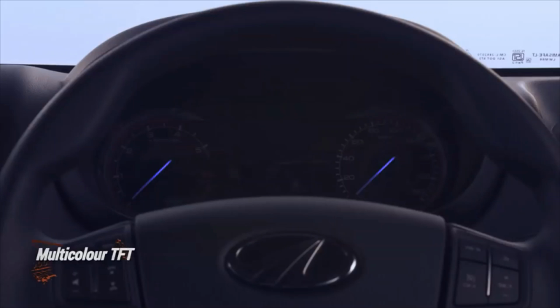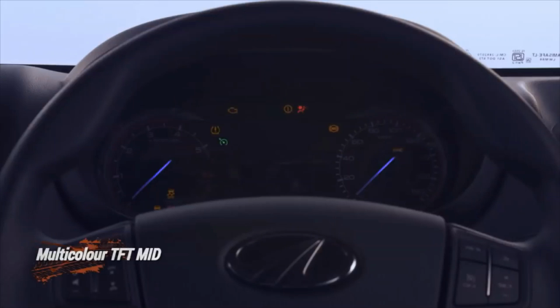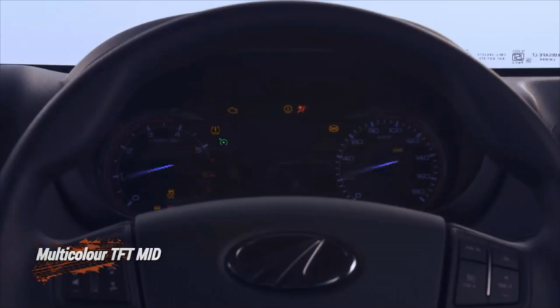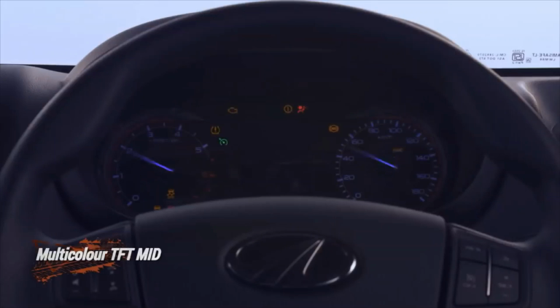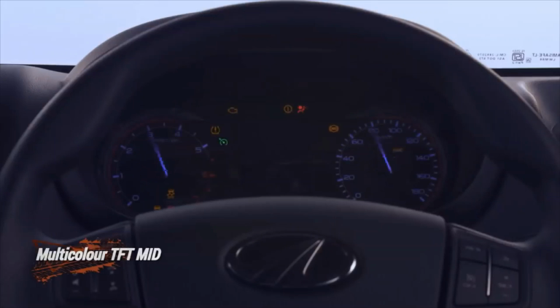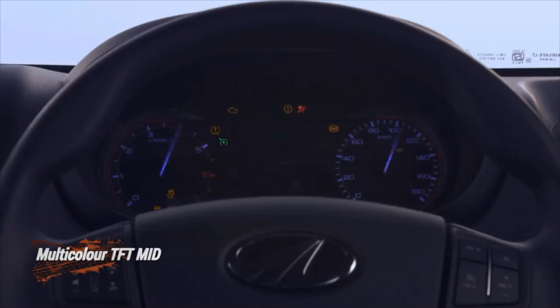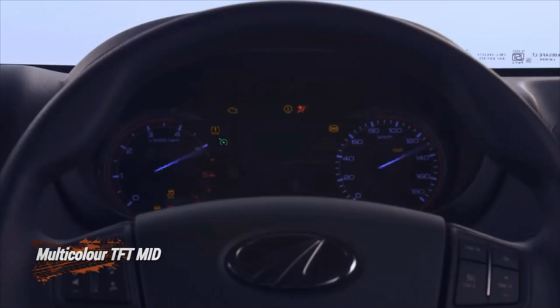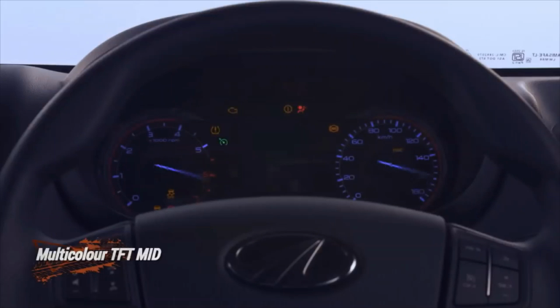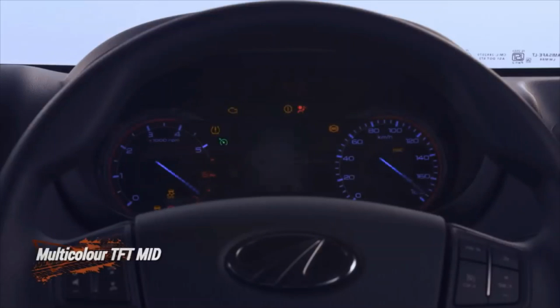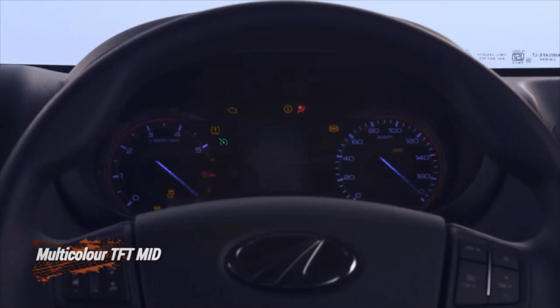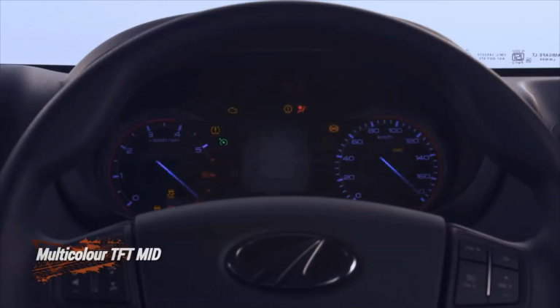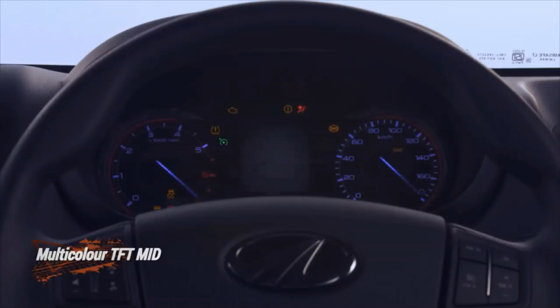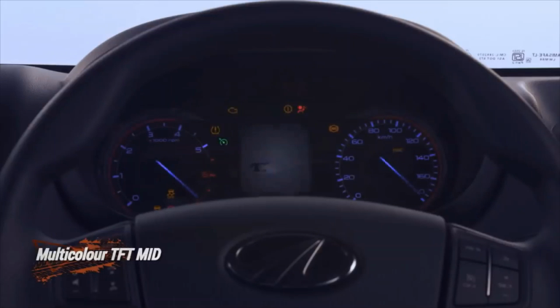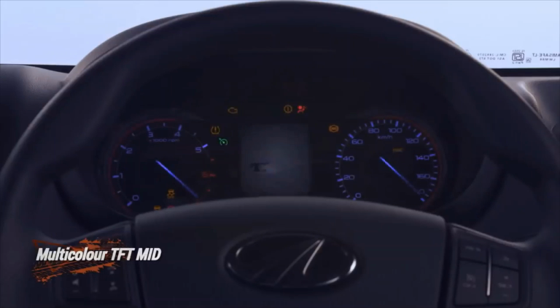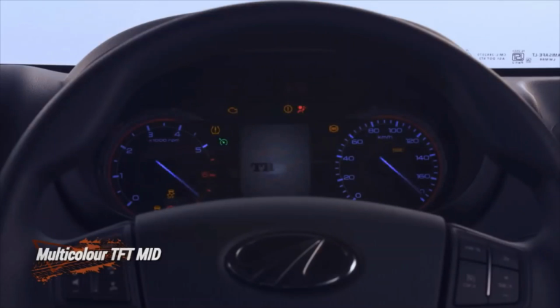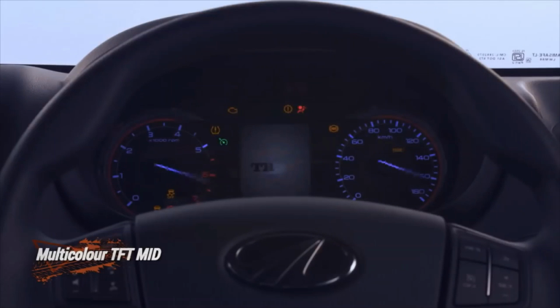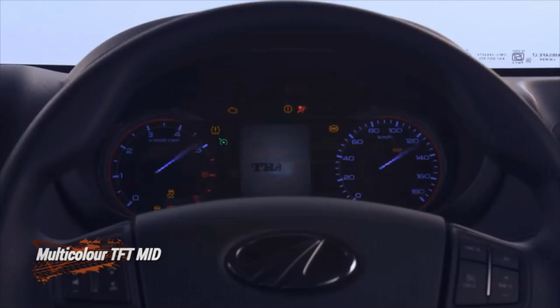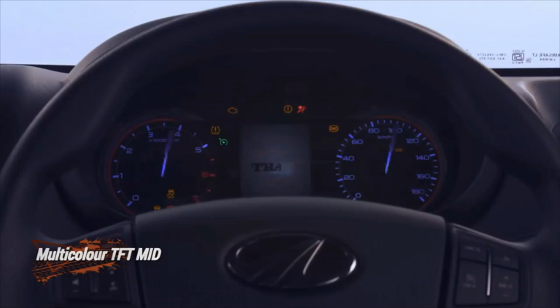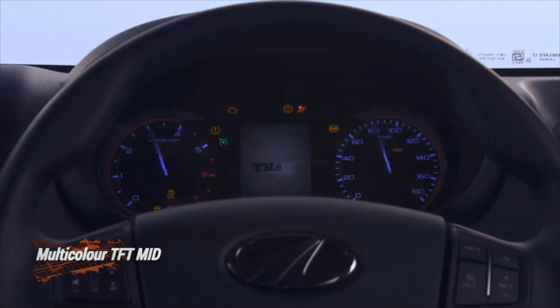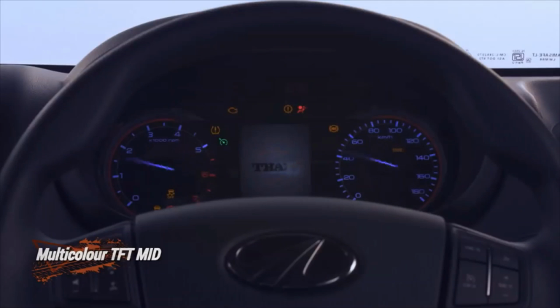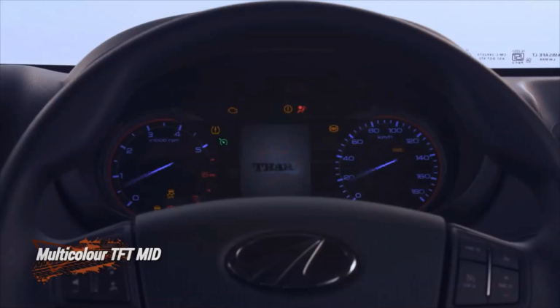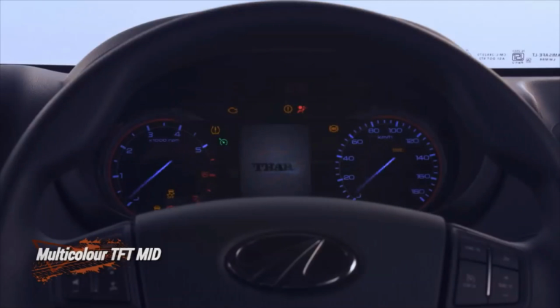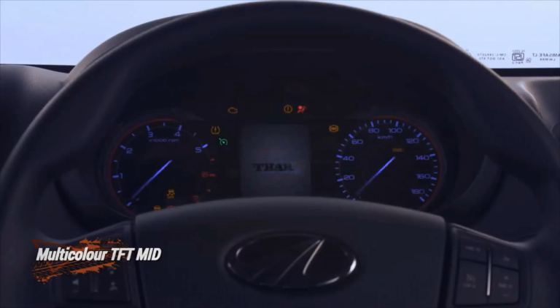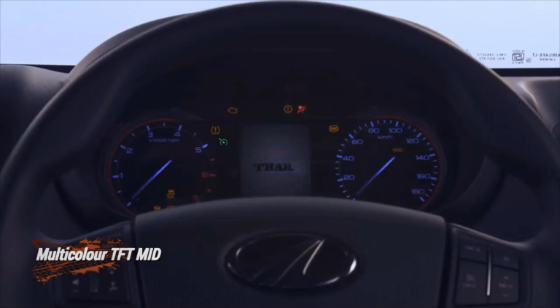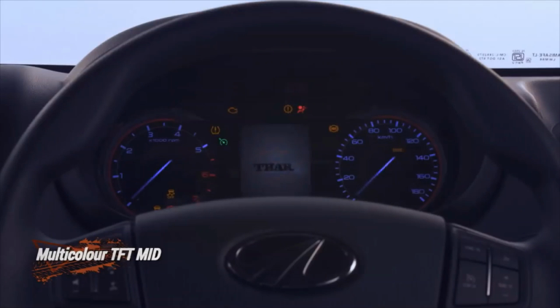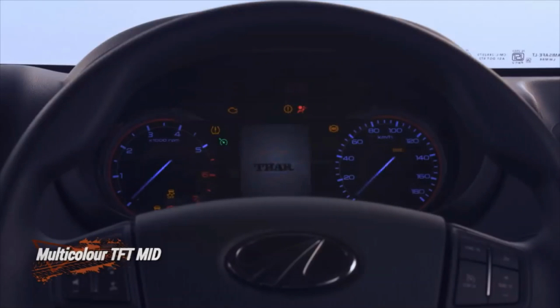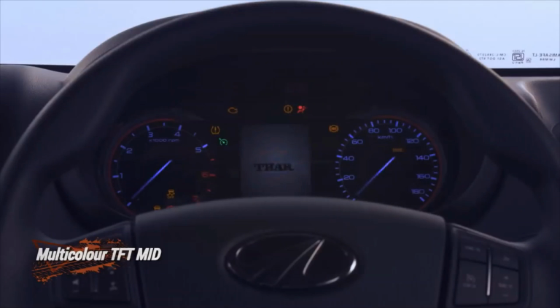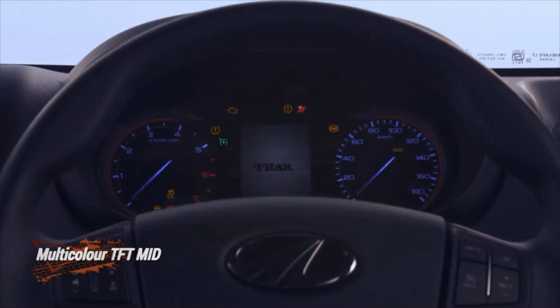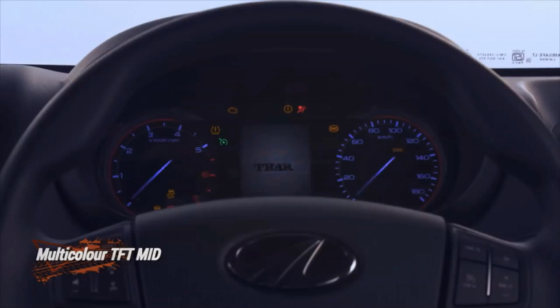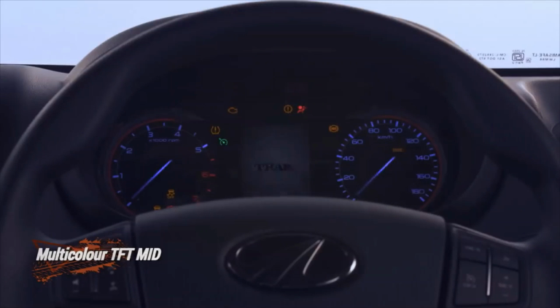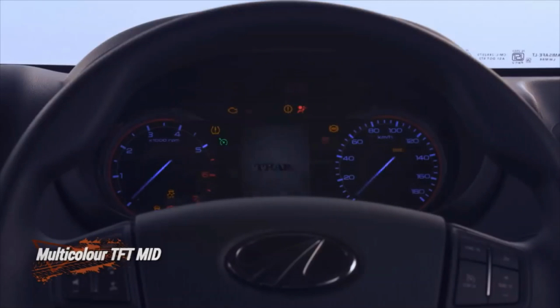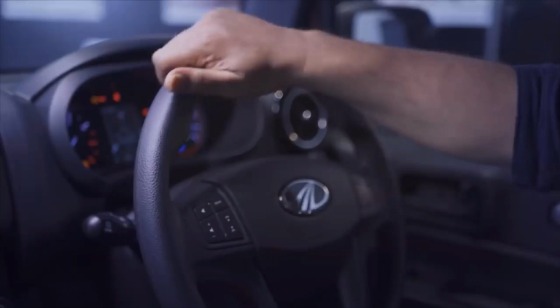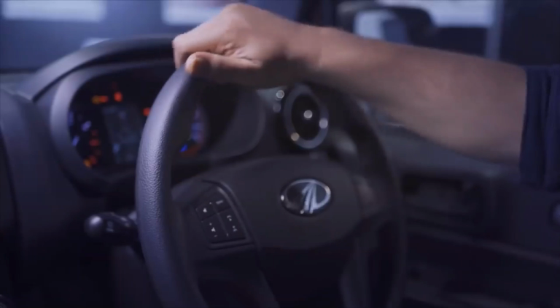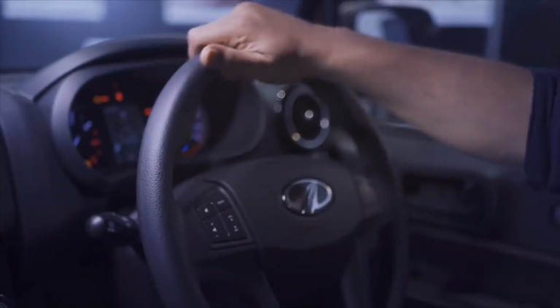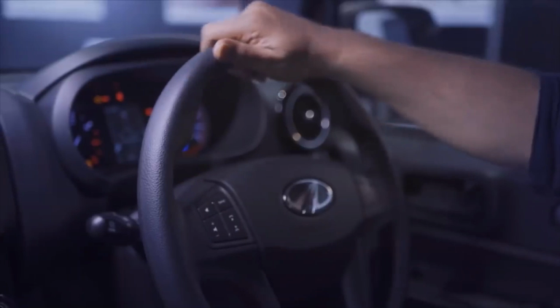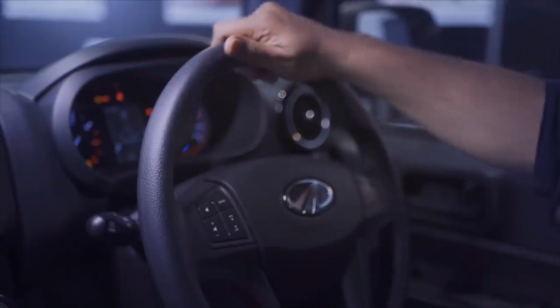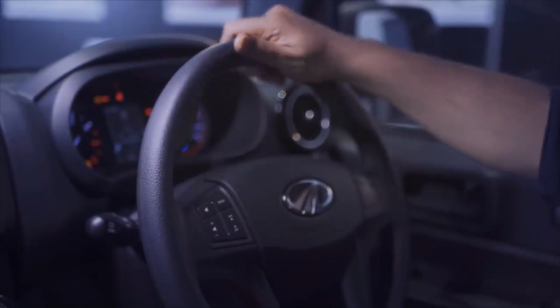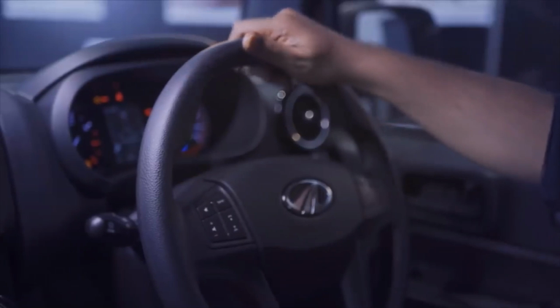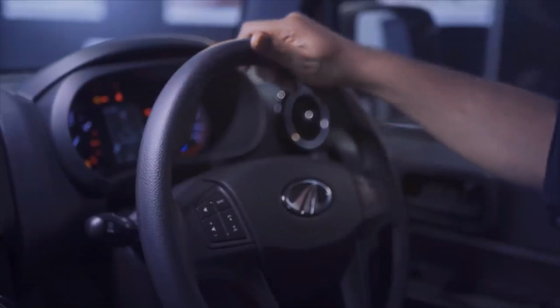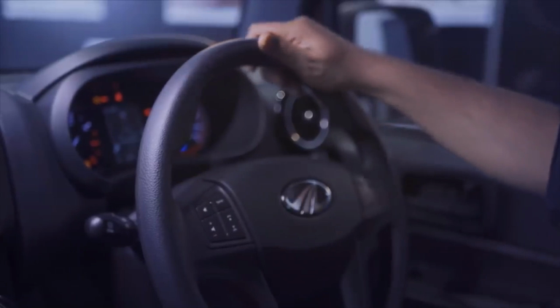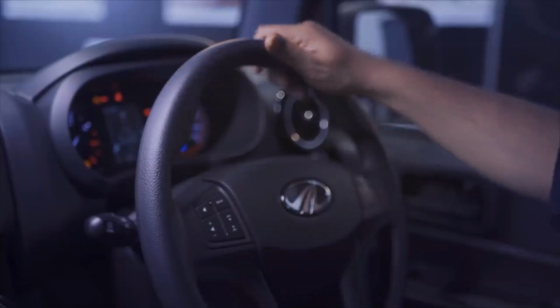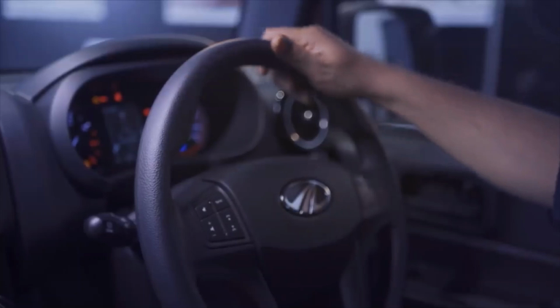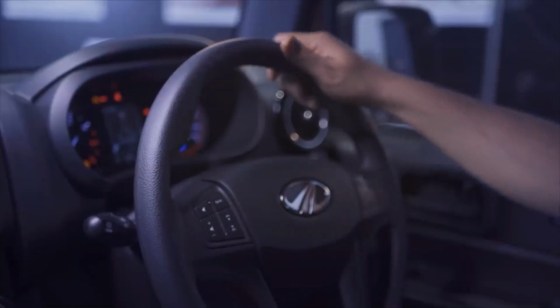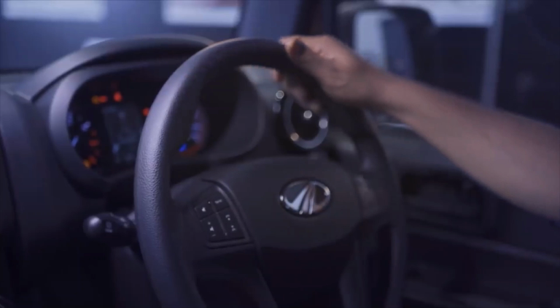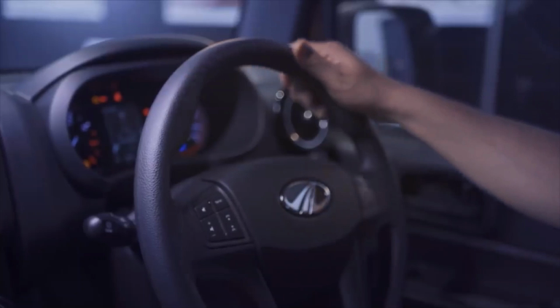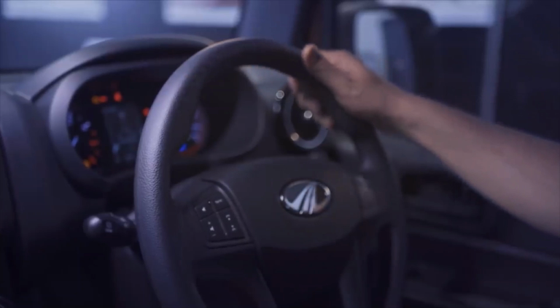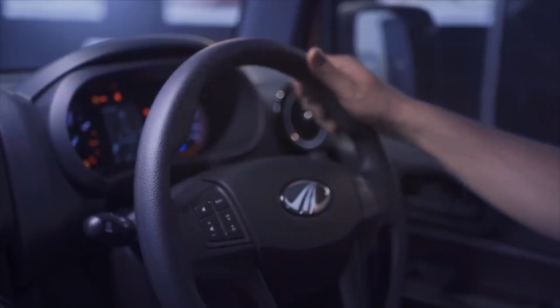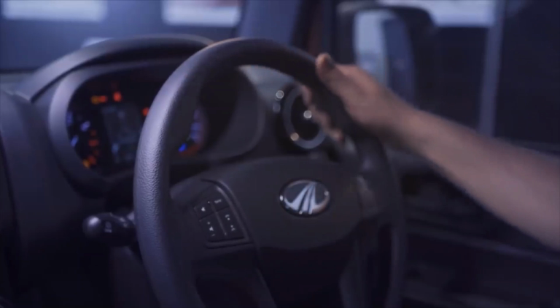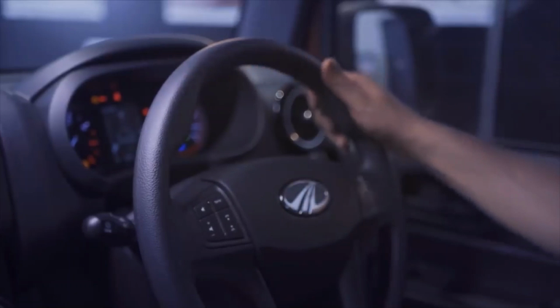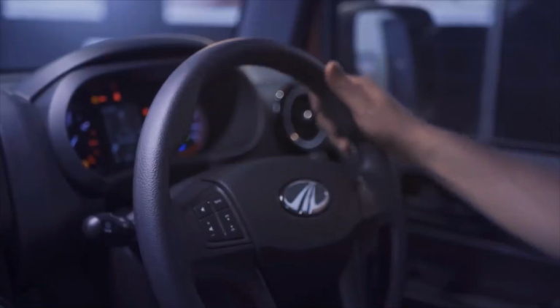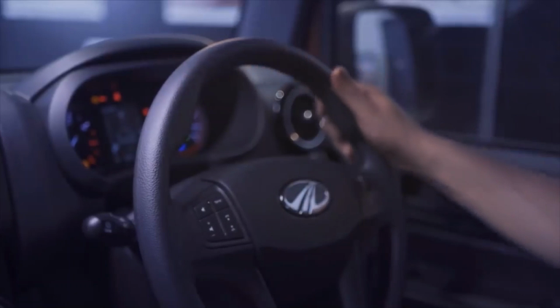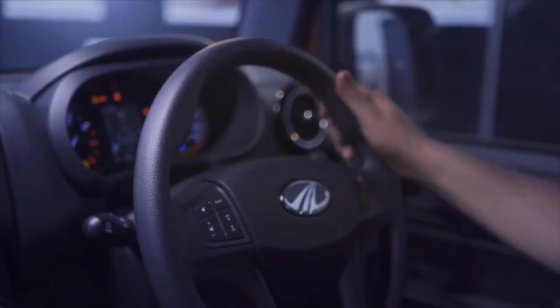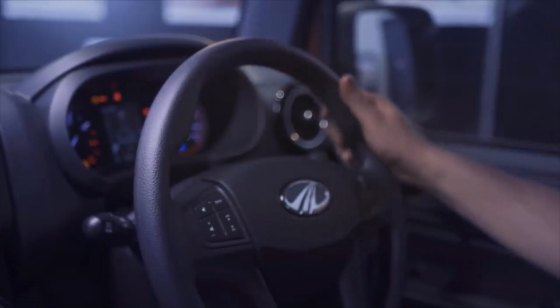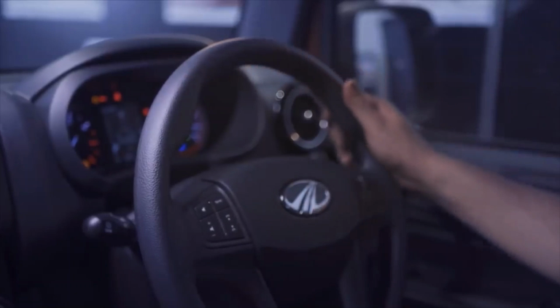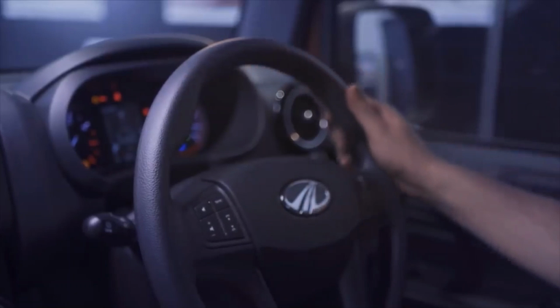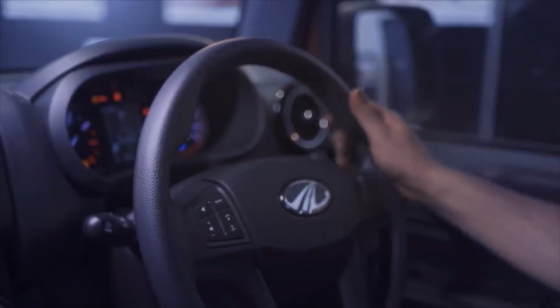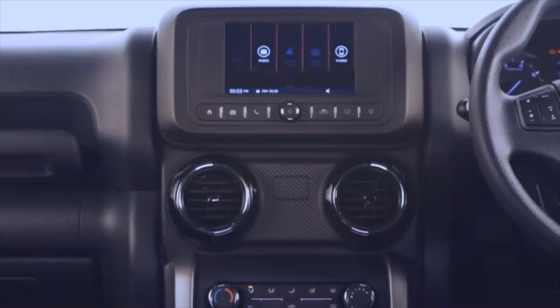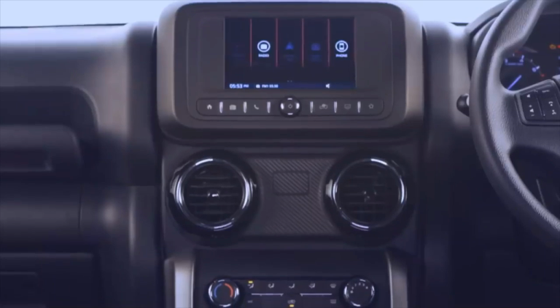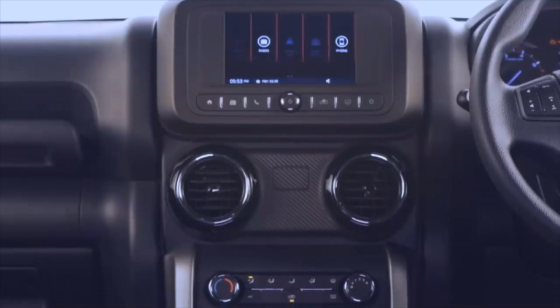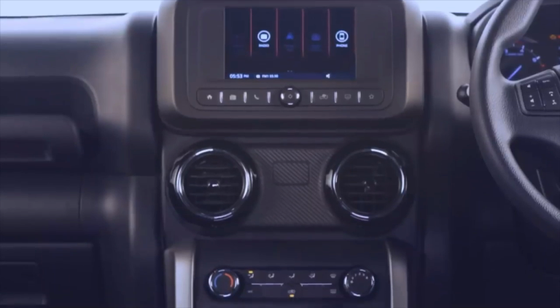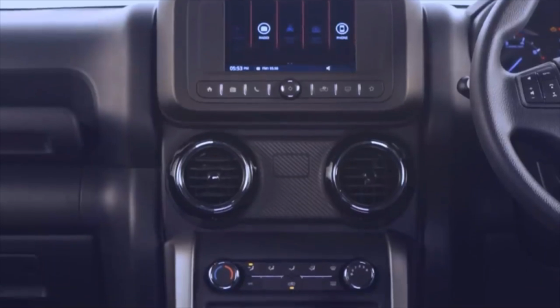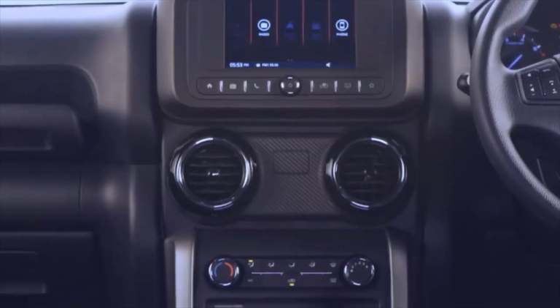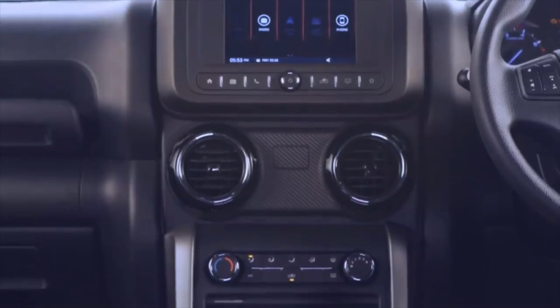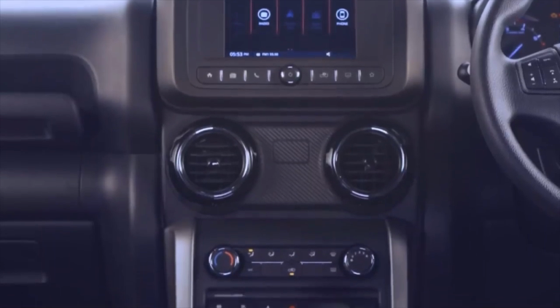Mahindra THAR safety: it is equipped with dual front airbags, ABS with EBD, rear parking sensors, and front seat belt reminder as standard.